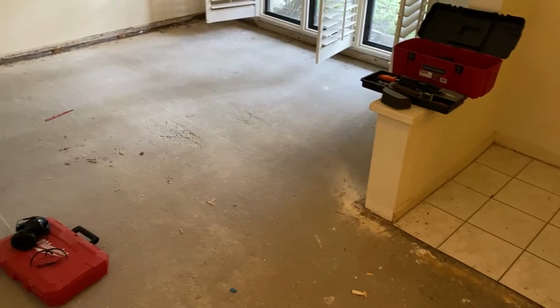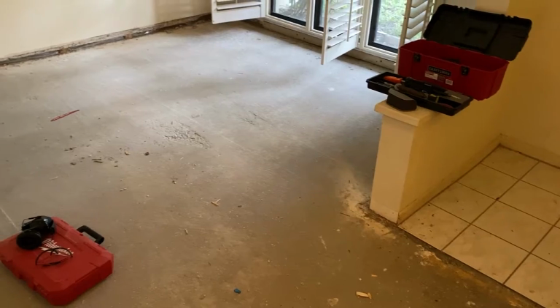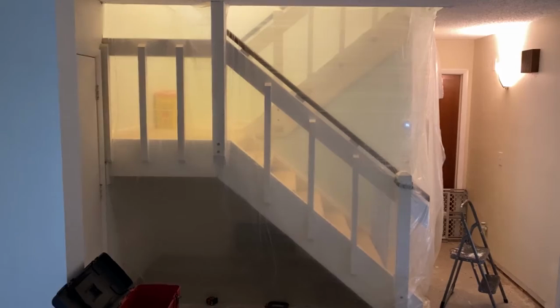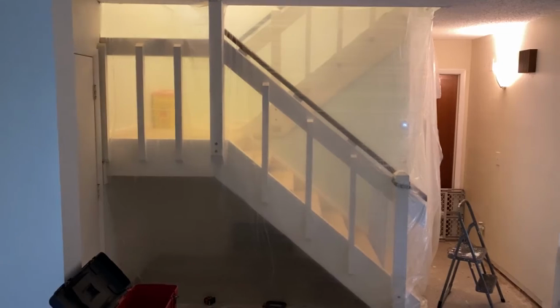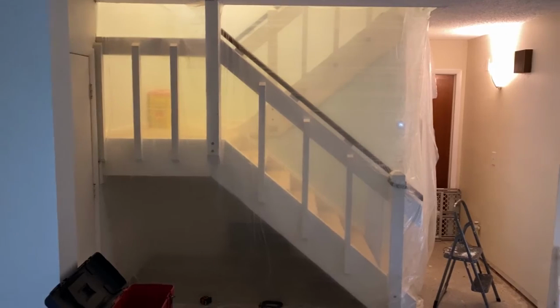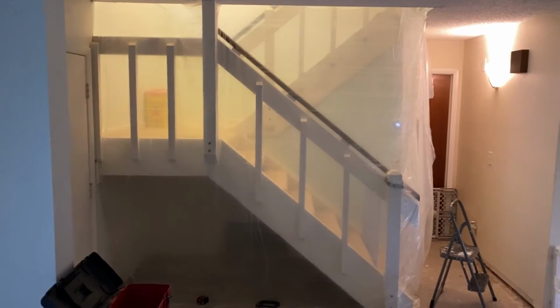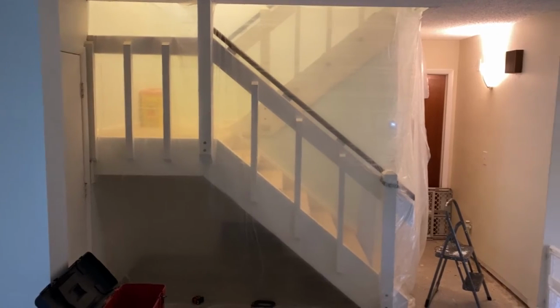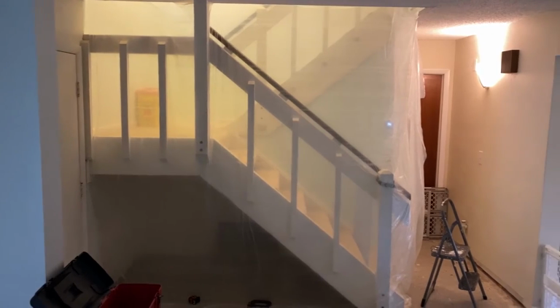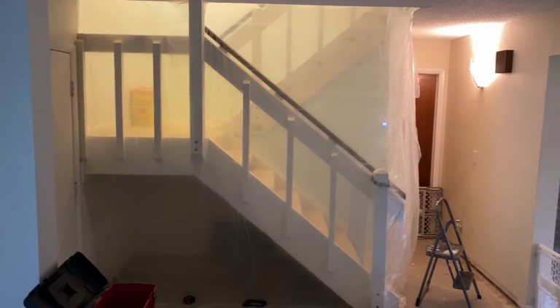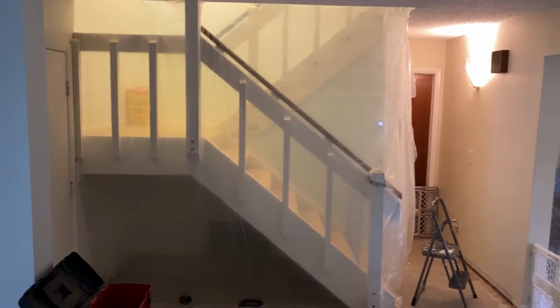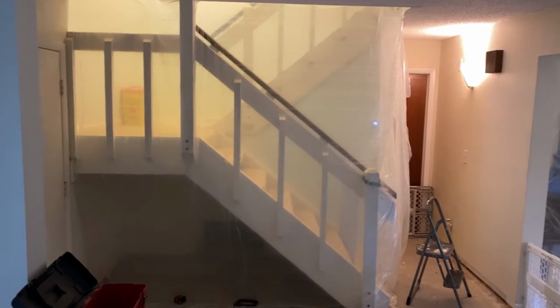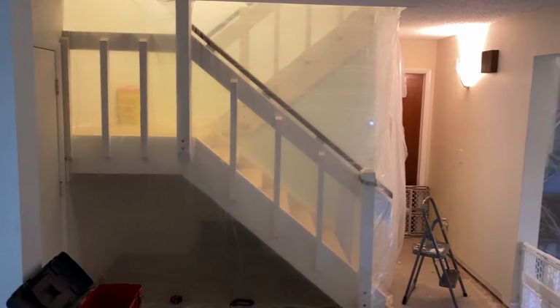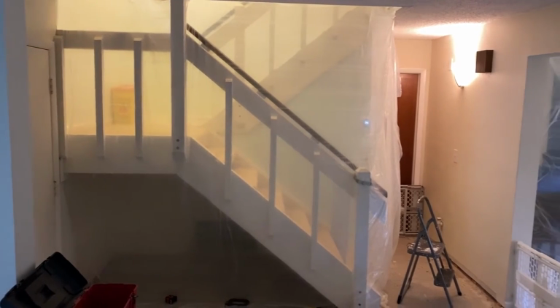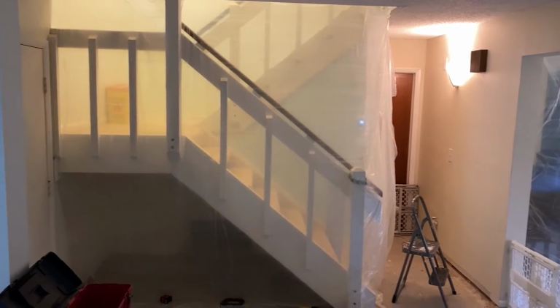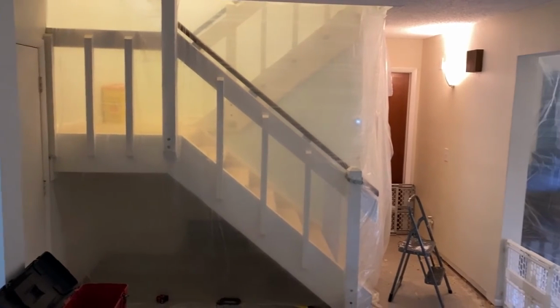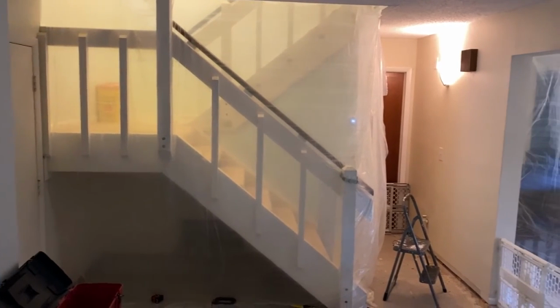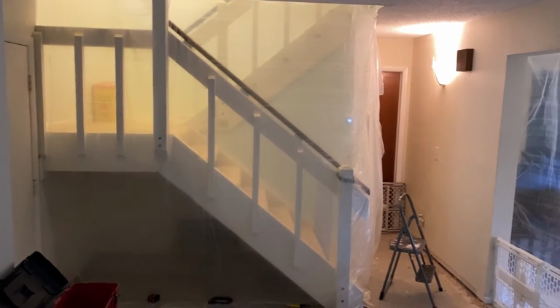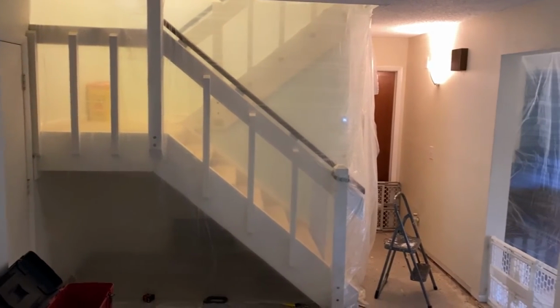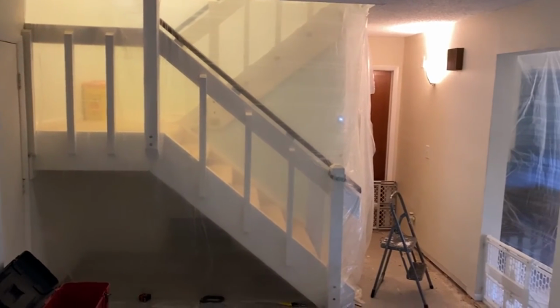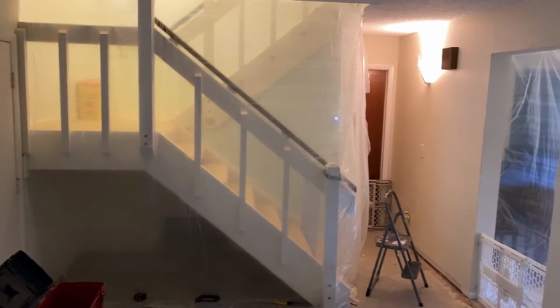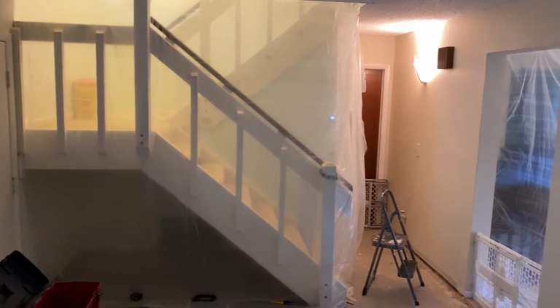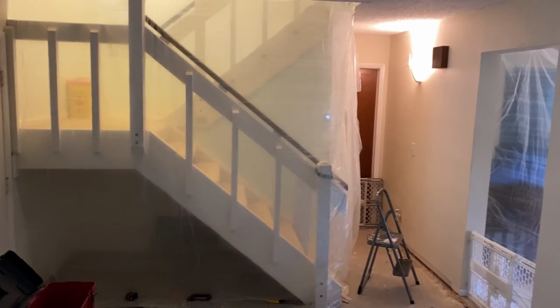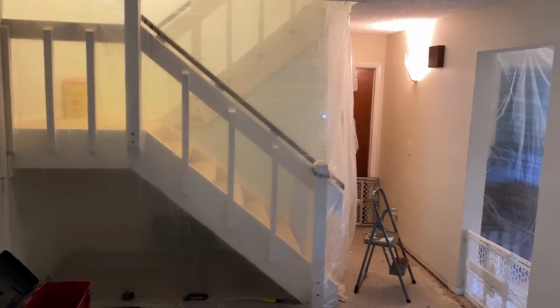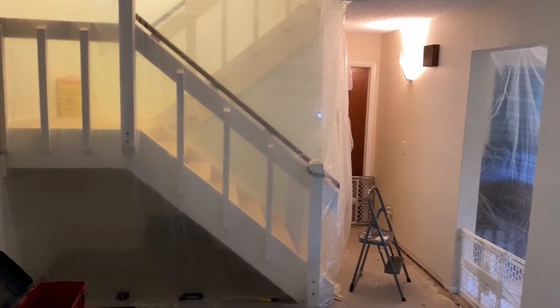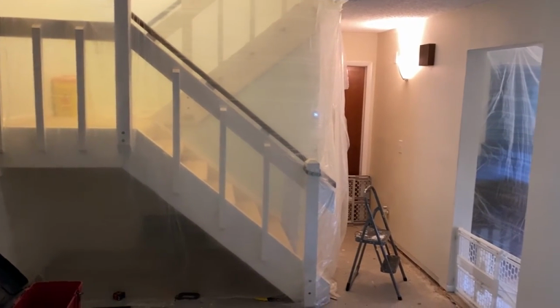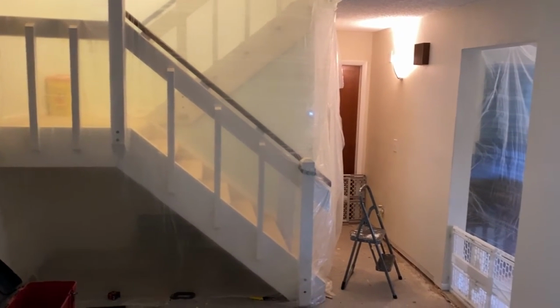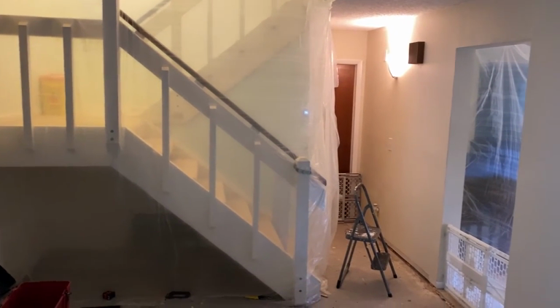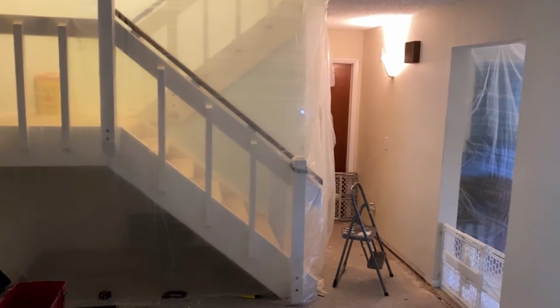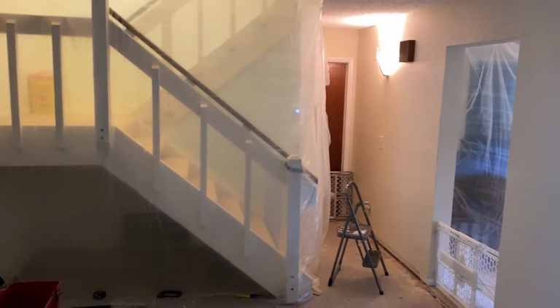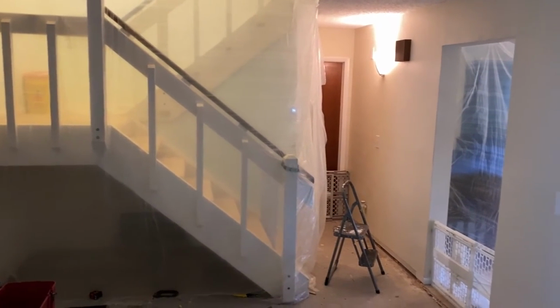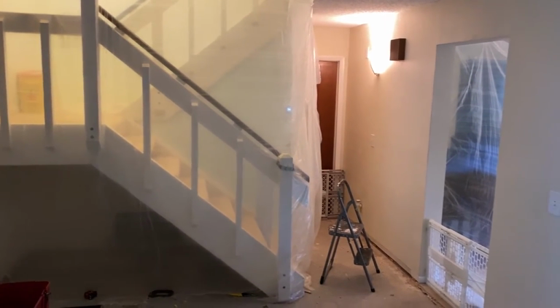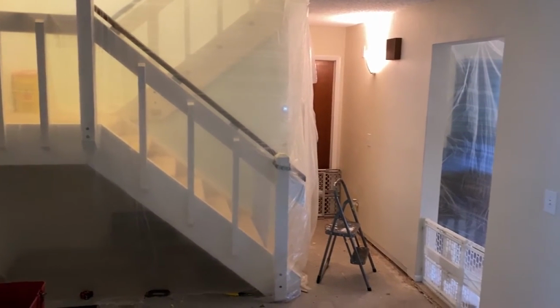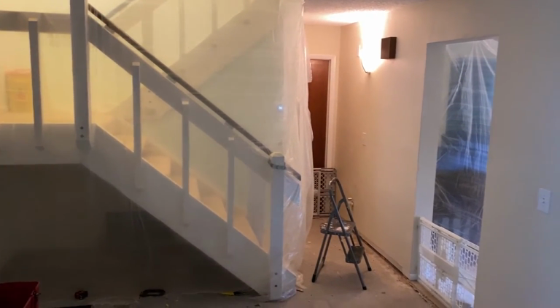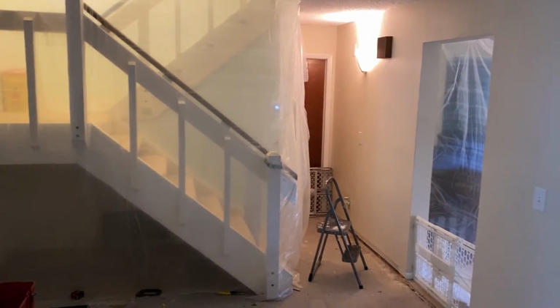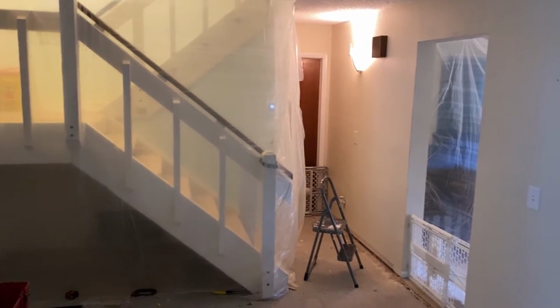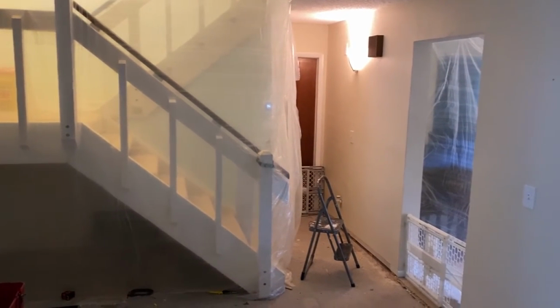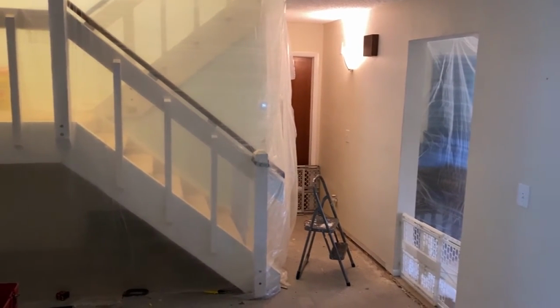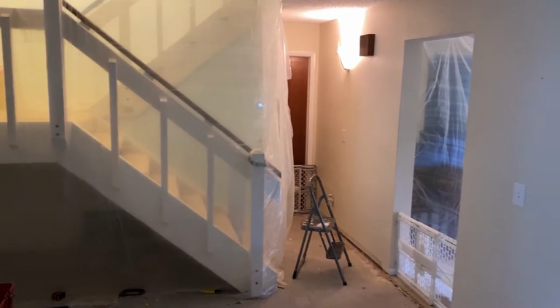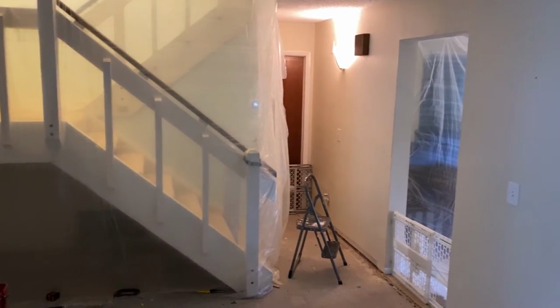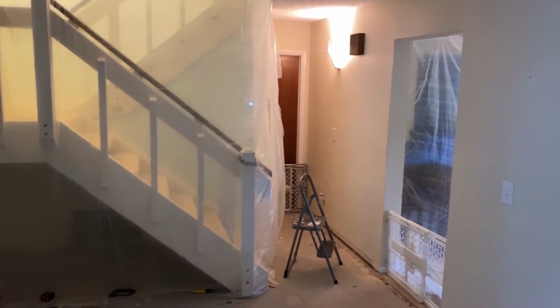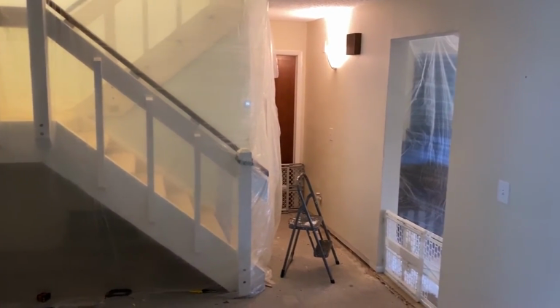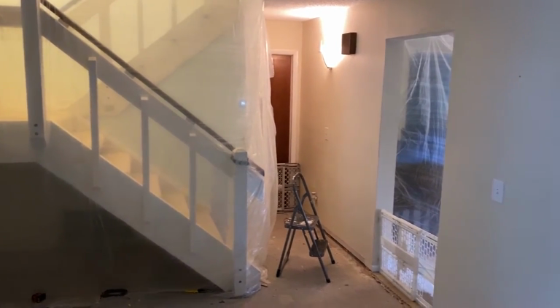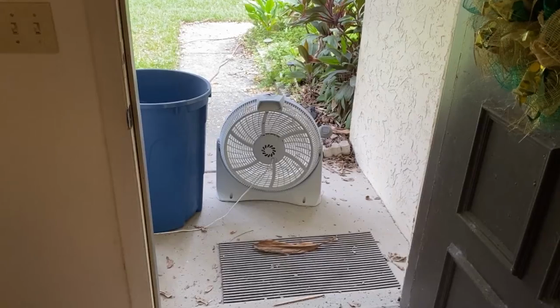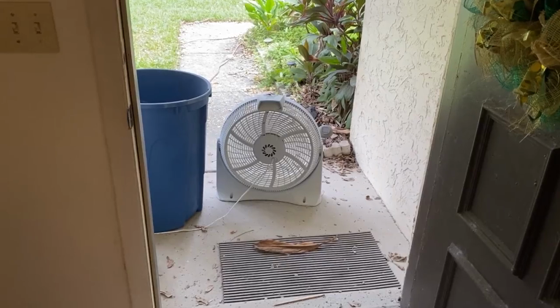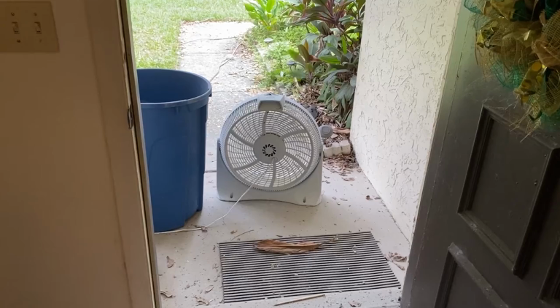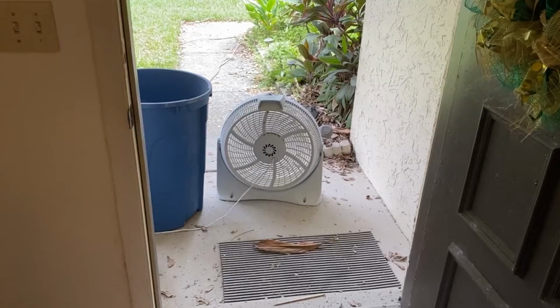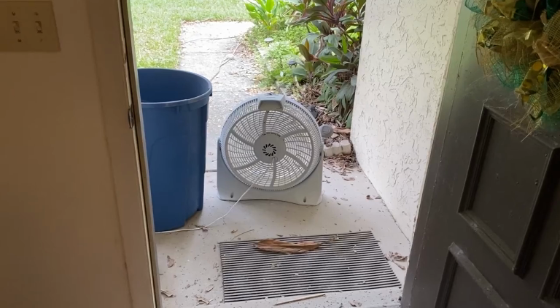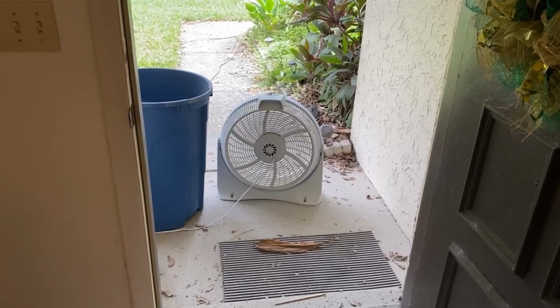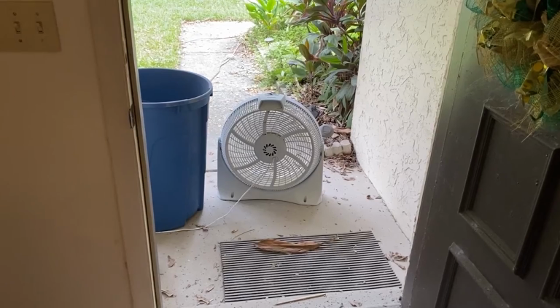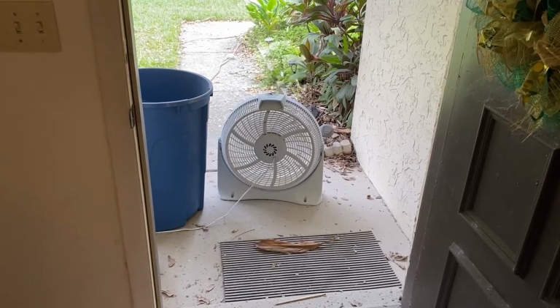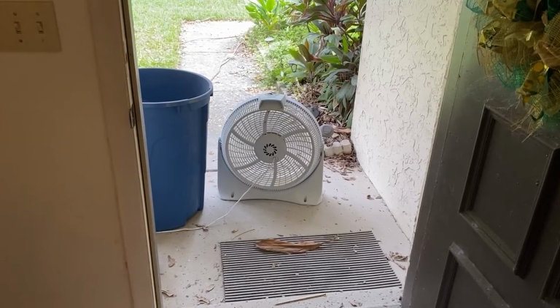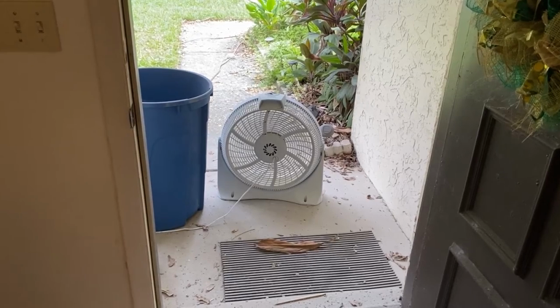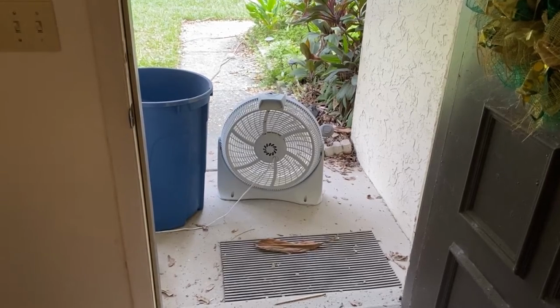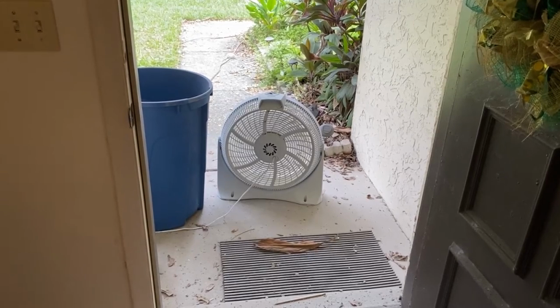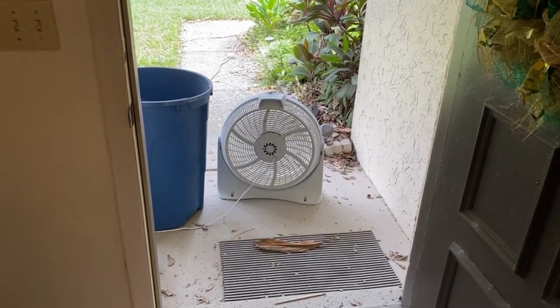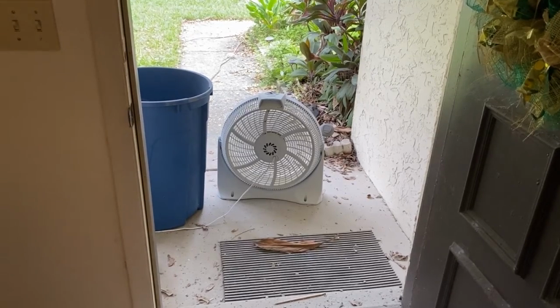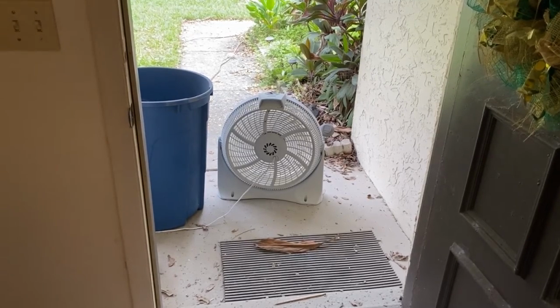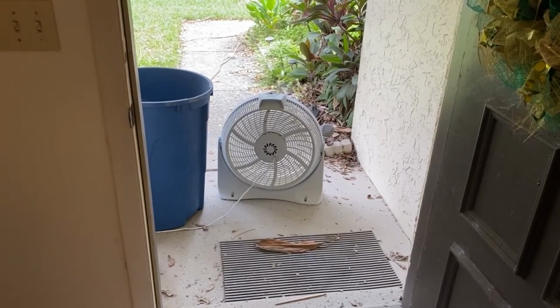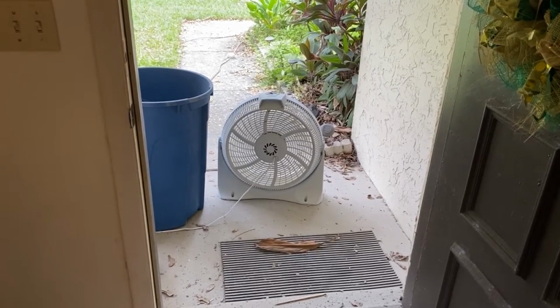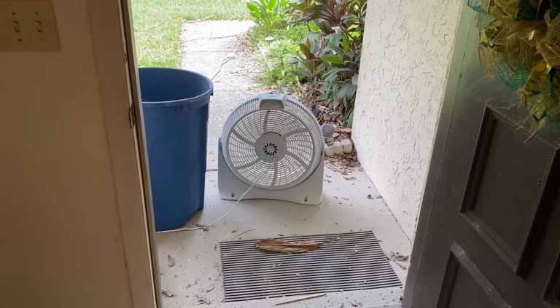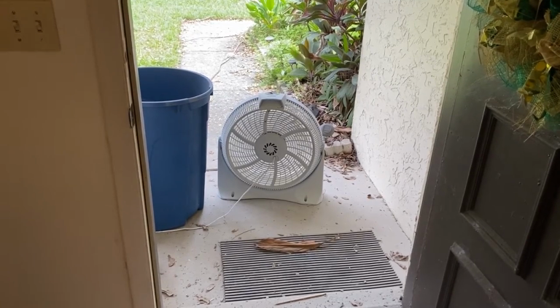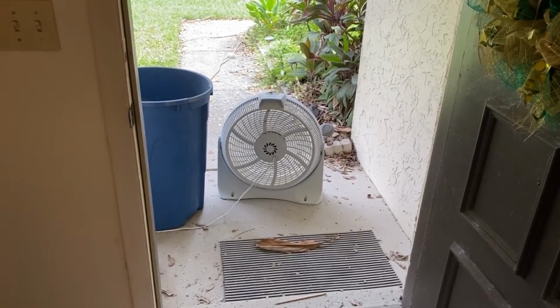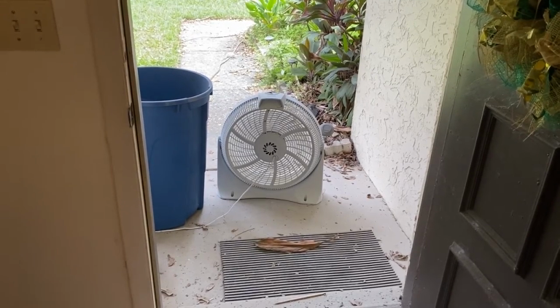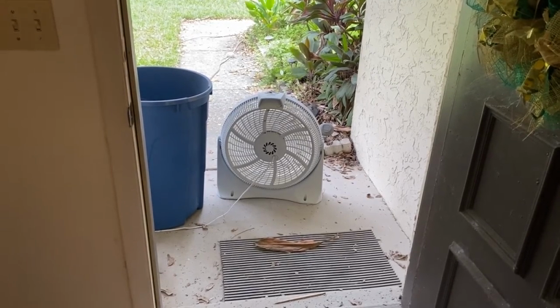This does generate some dust, so I put up some plastic drop cloth to help keep it out of the rest of the house, and also a fan in the doorway to maintain negative airflow.